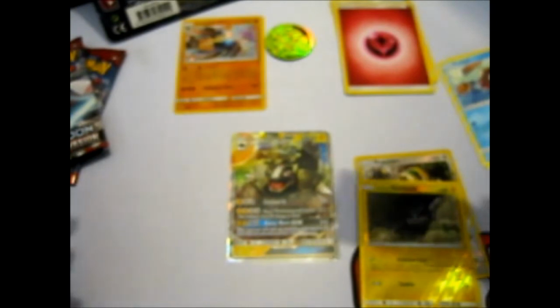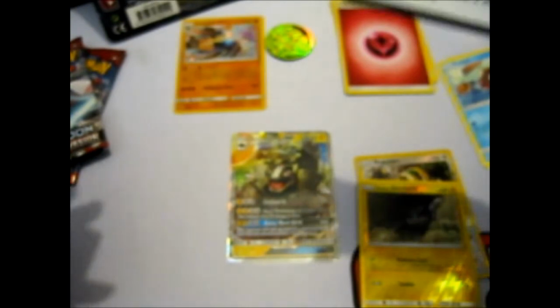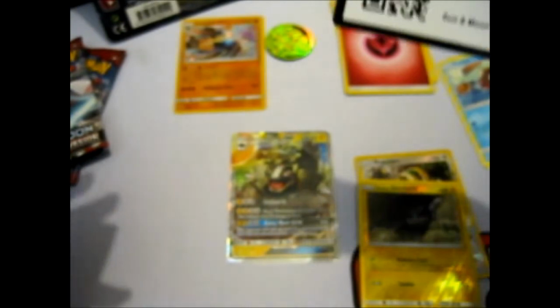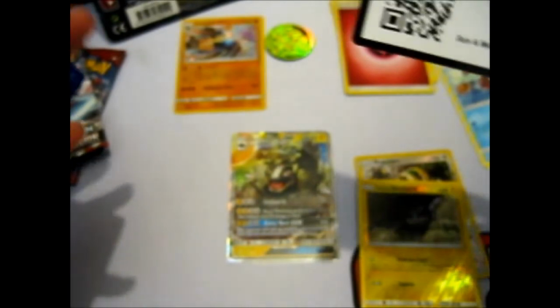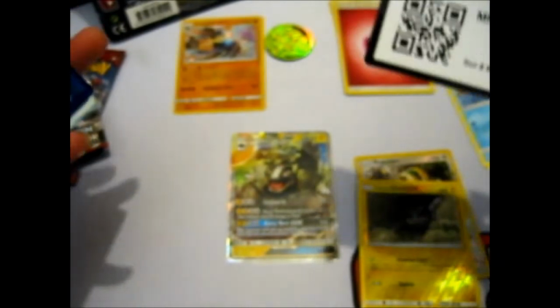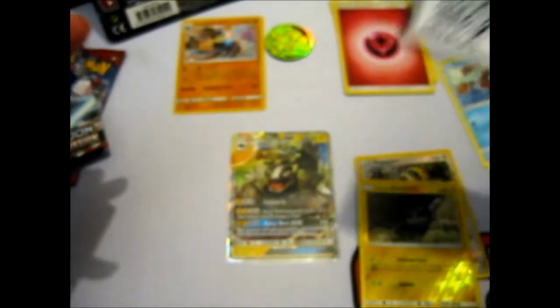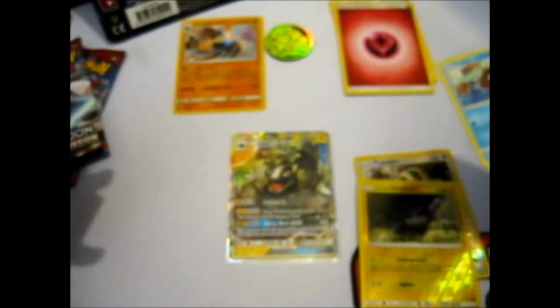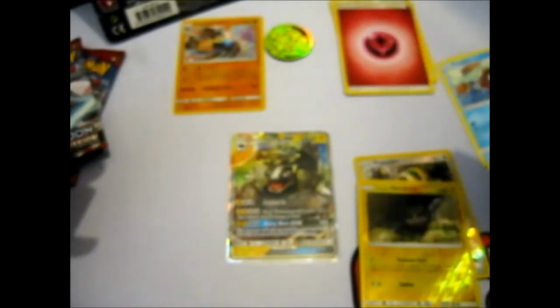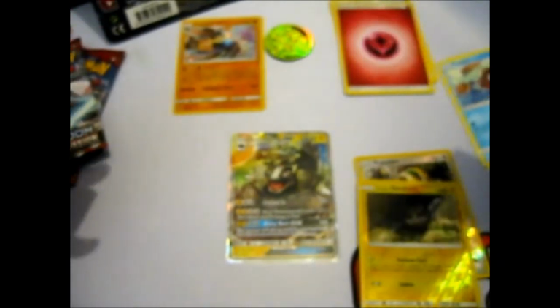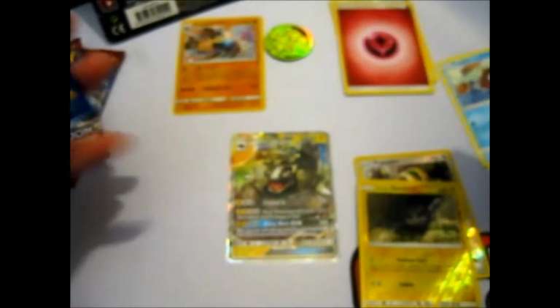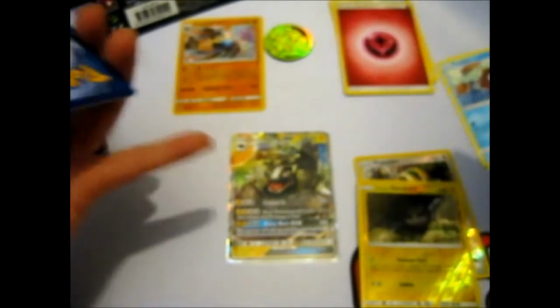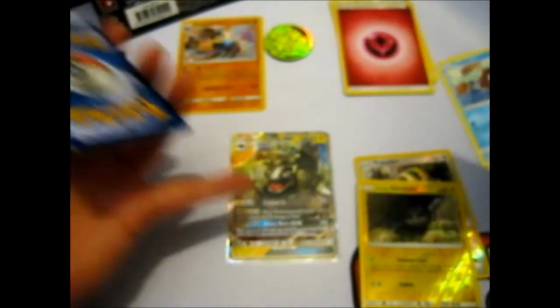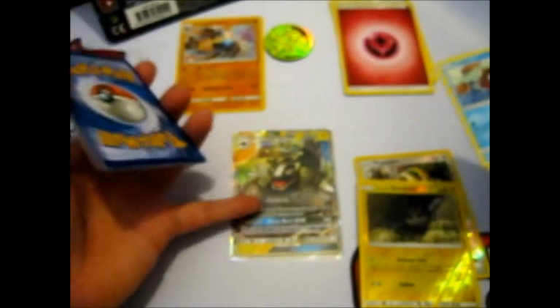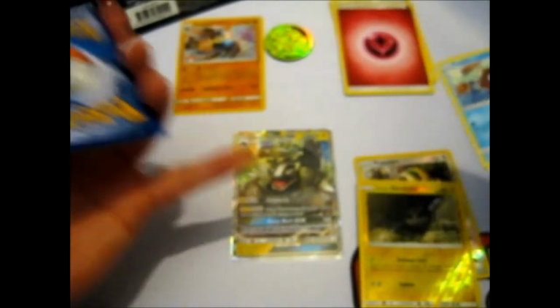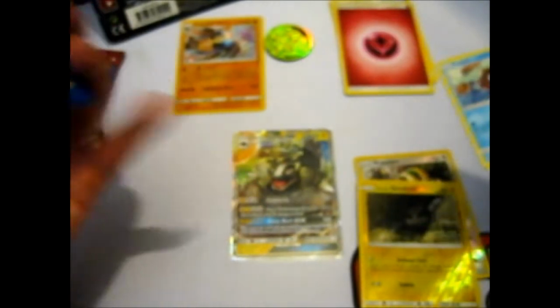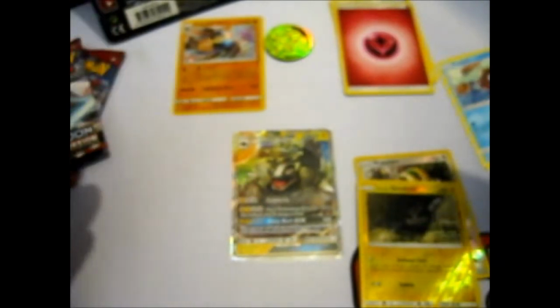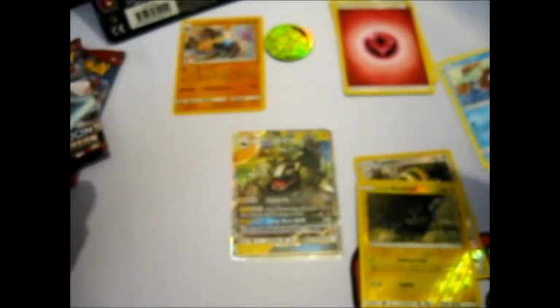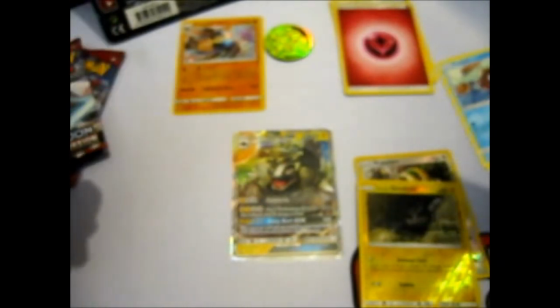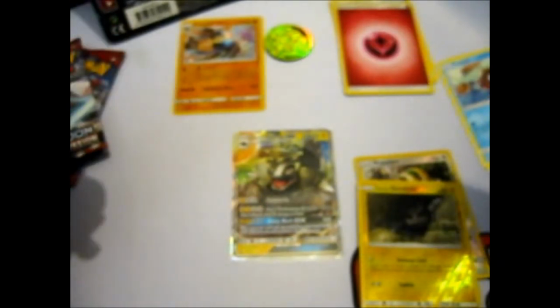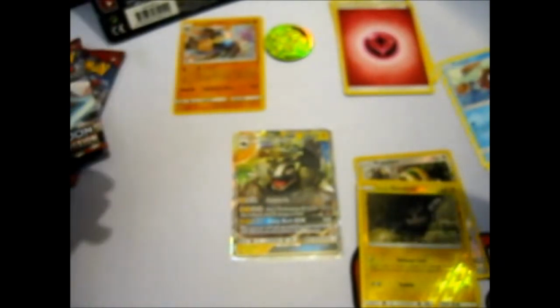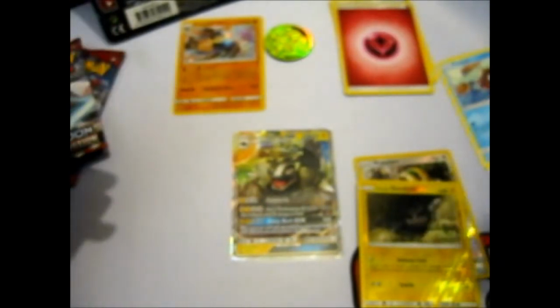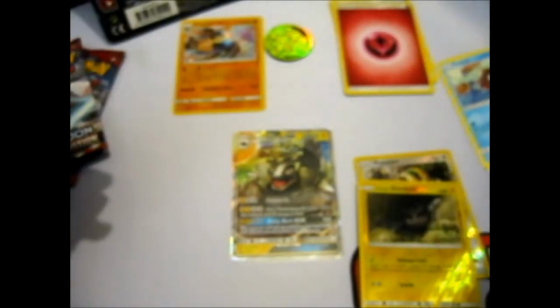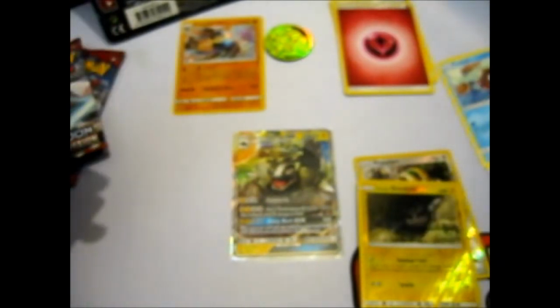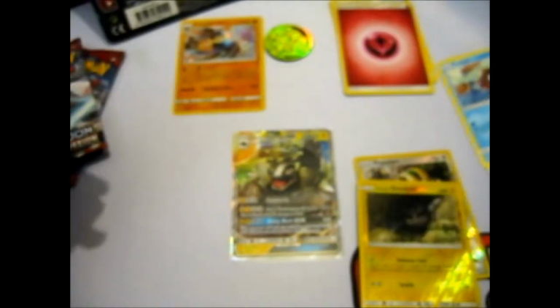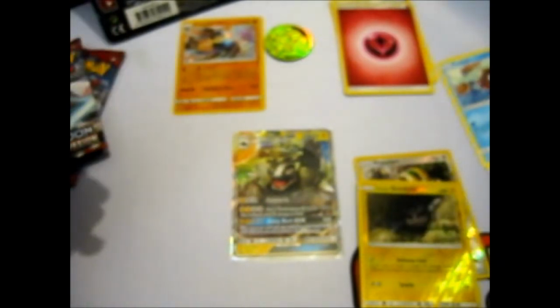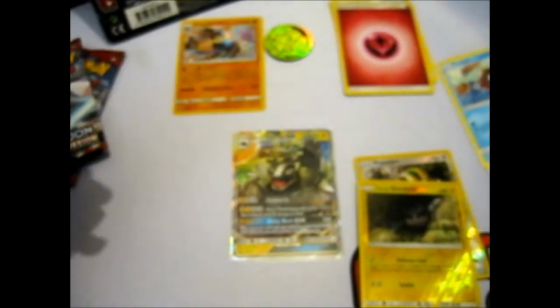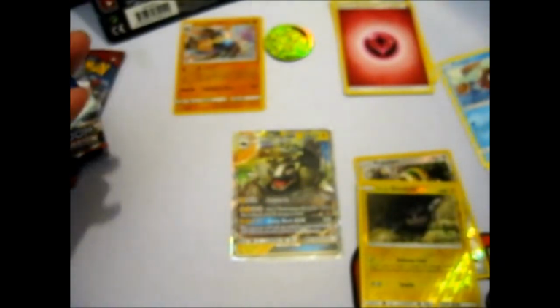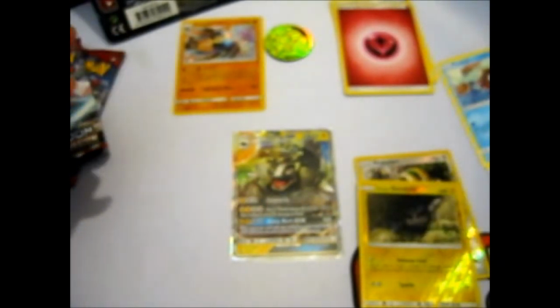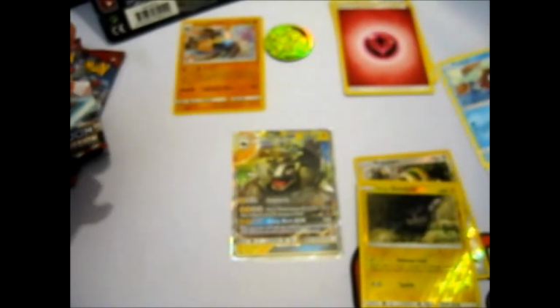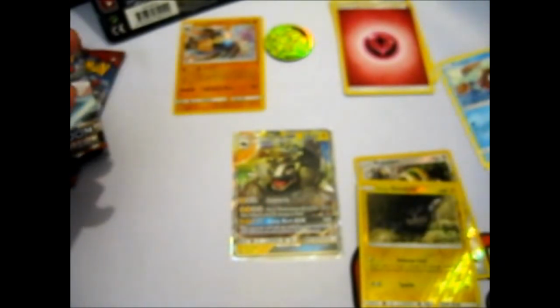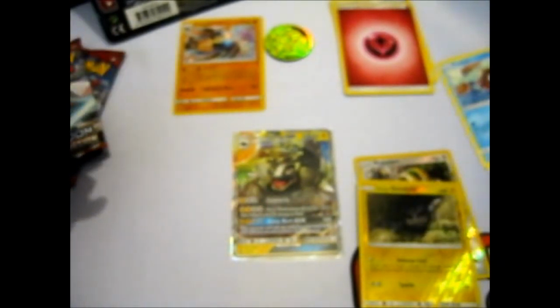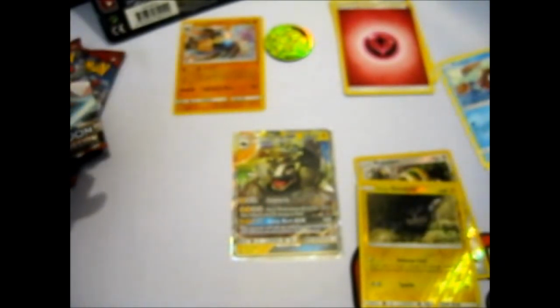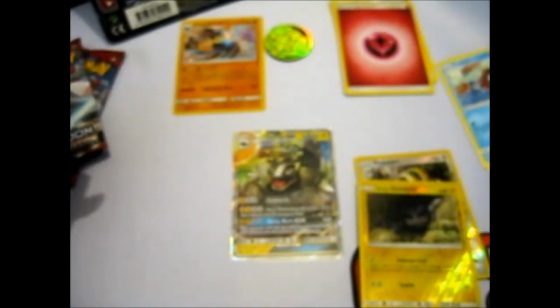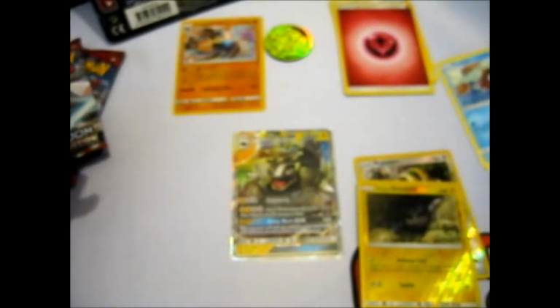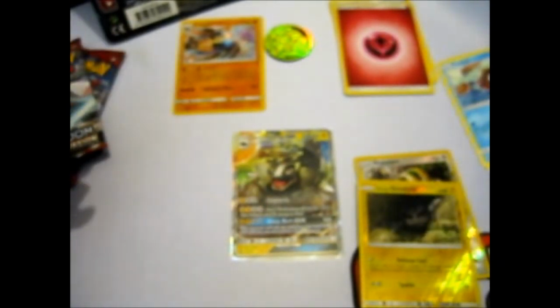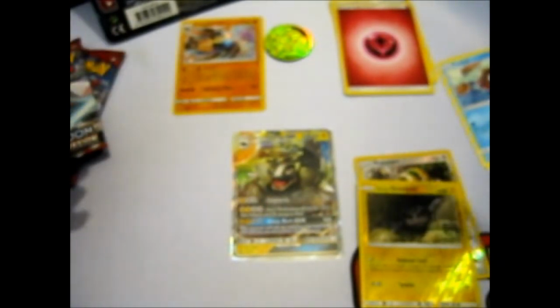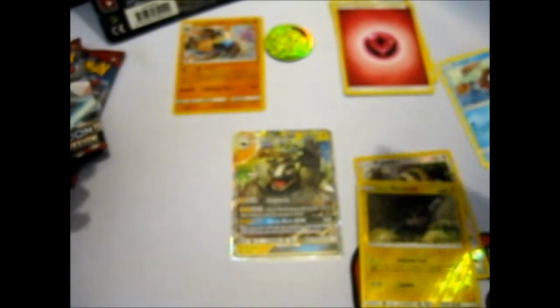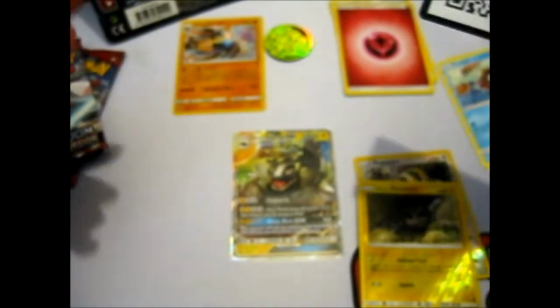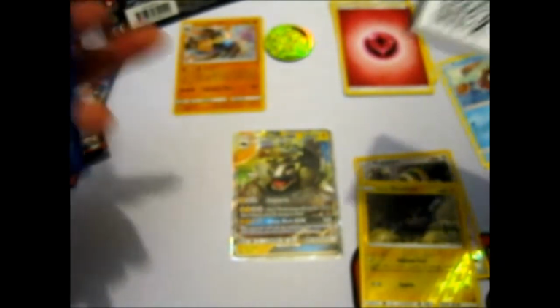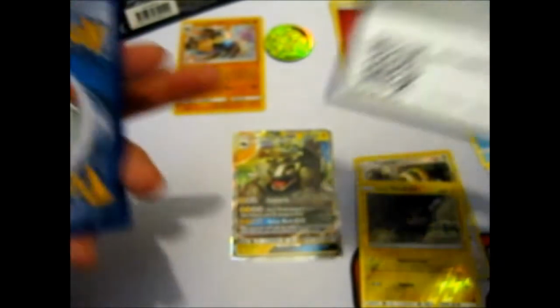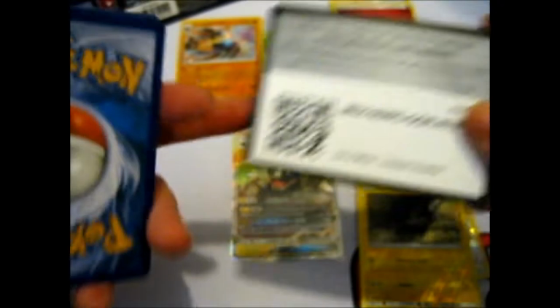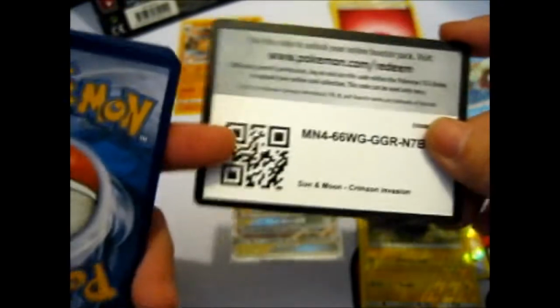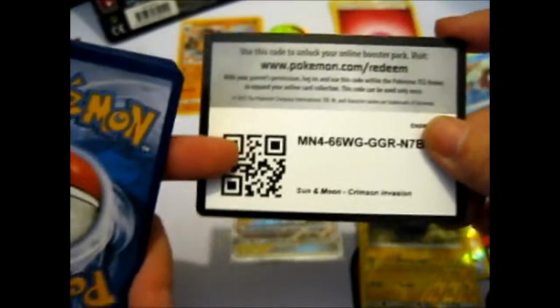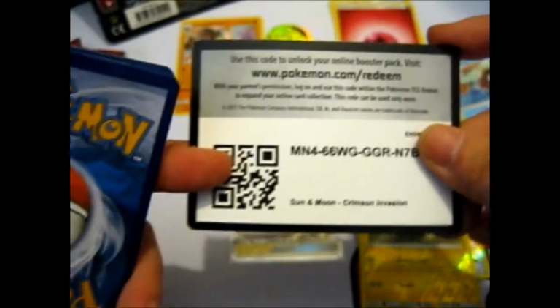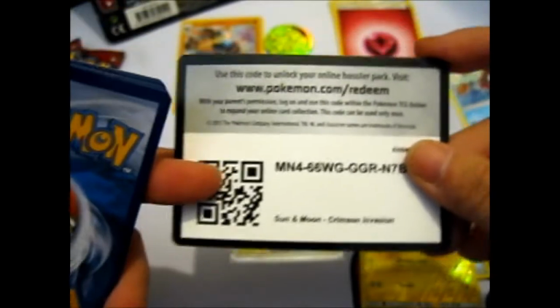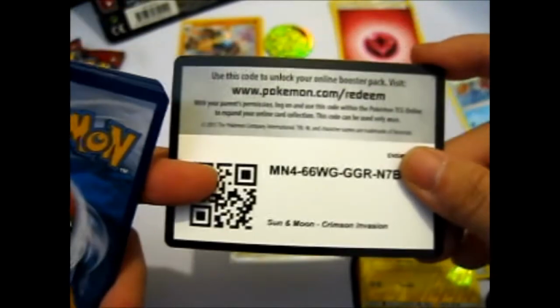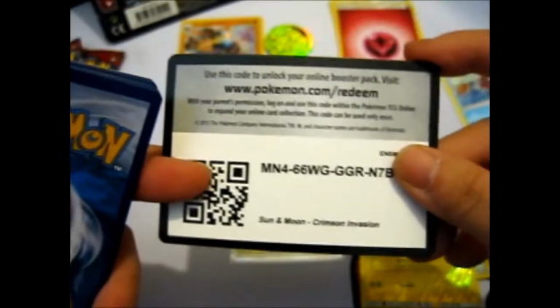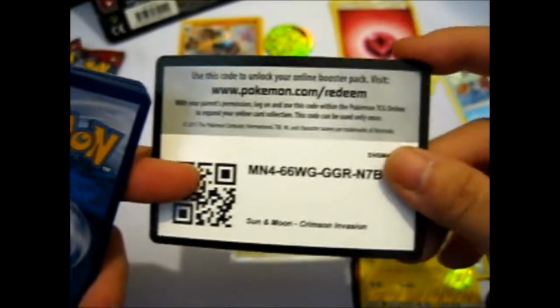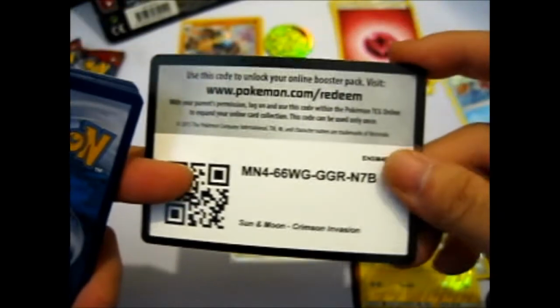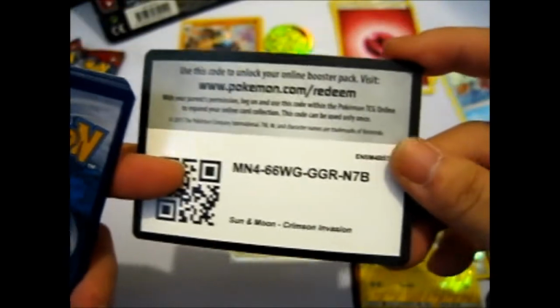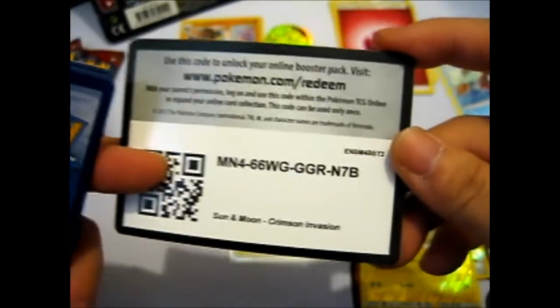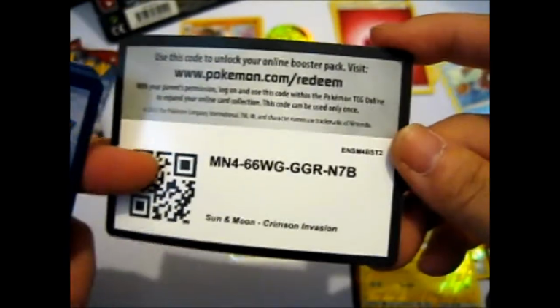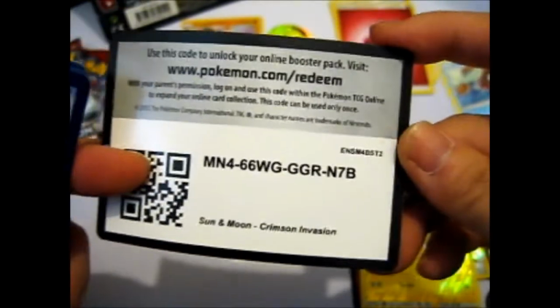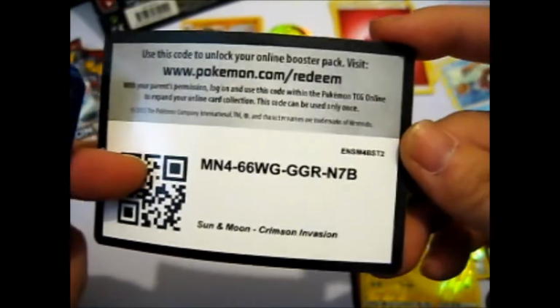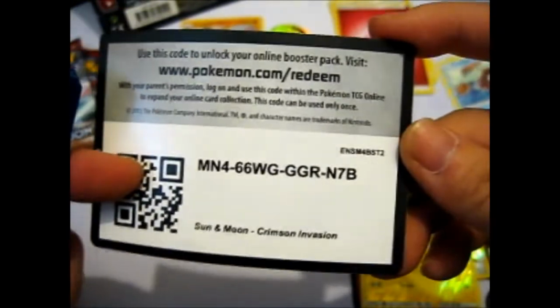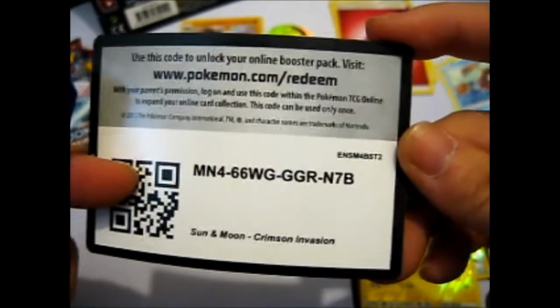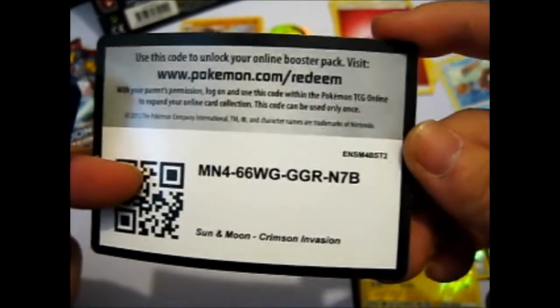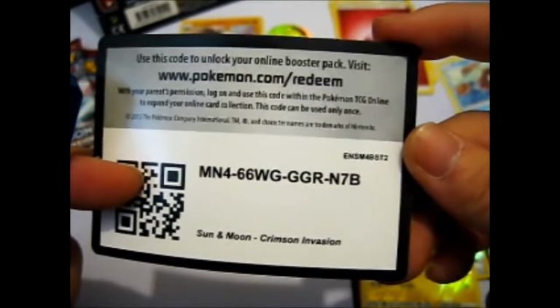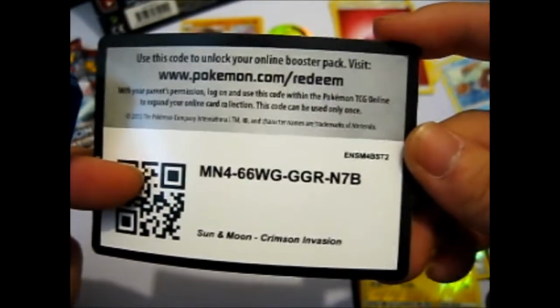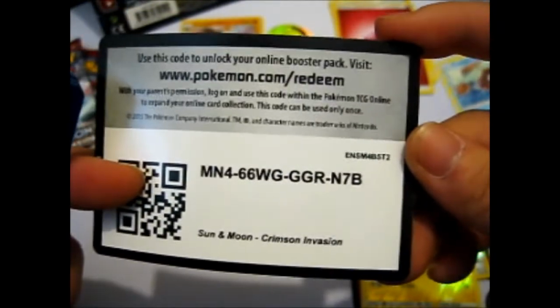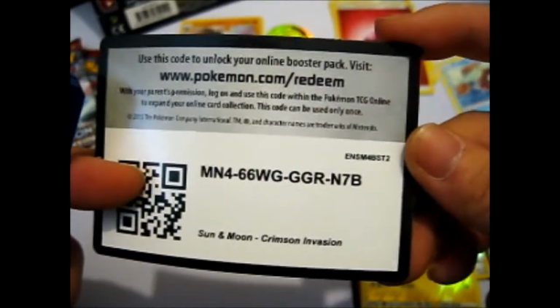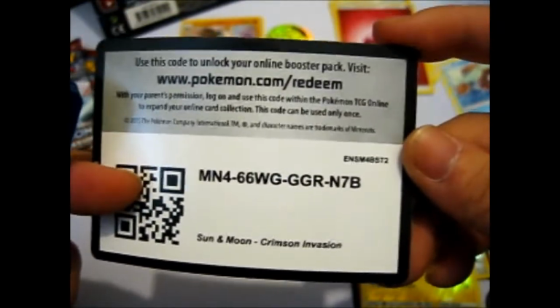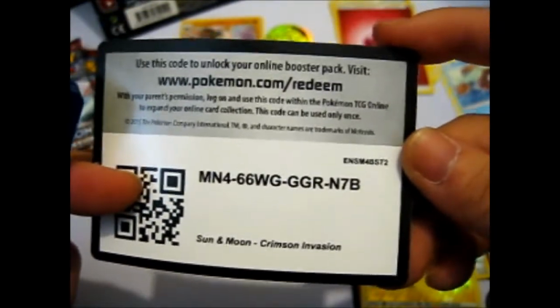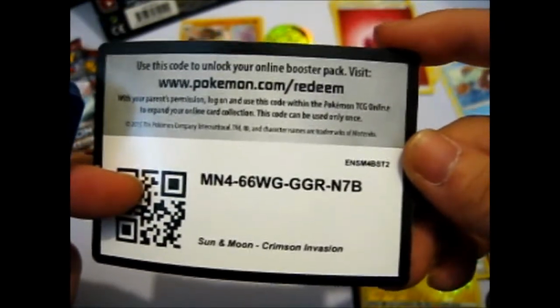As I said, if you get a GX, EX, or Ultra Rare you get a code — so here's the code.